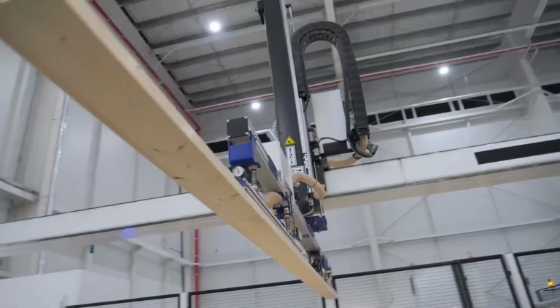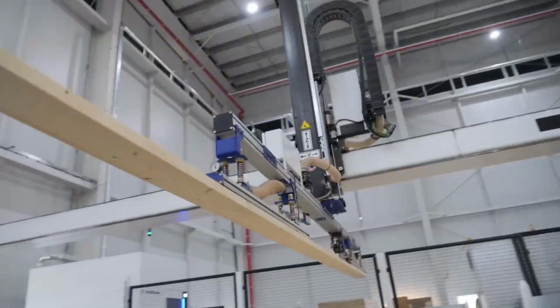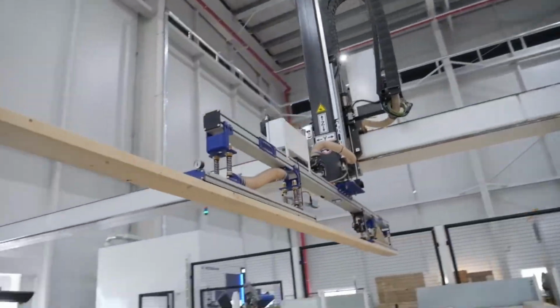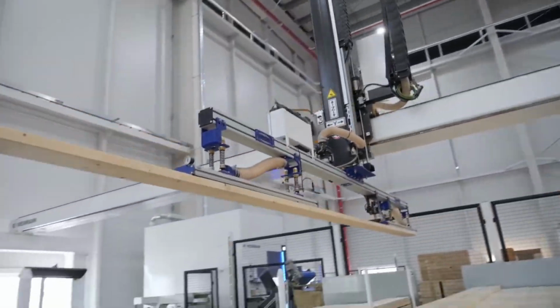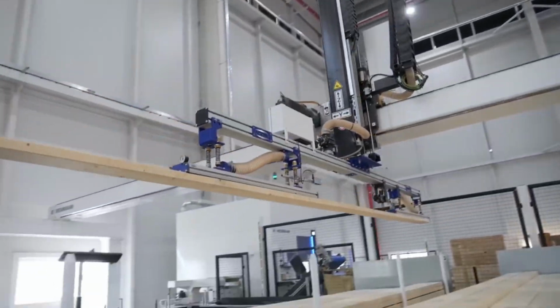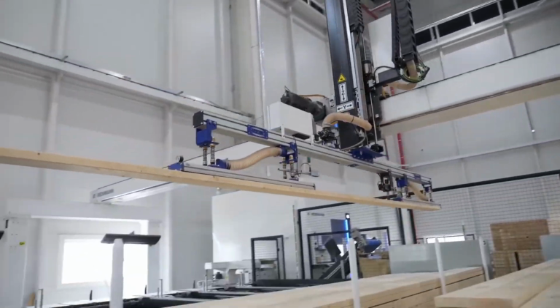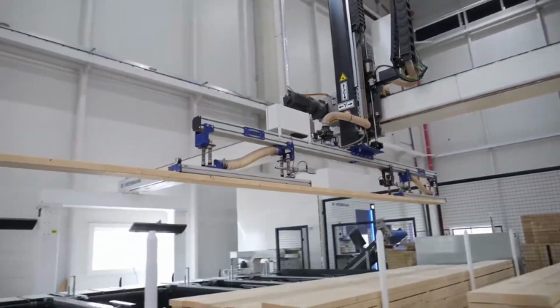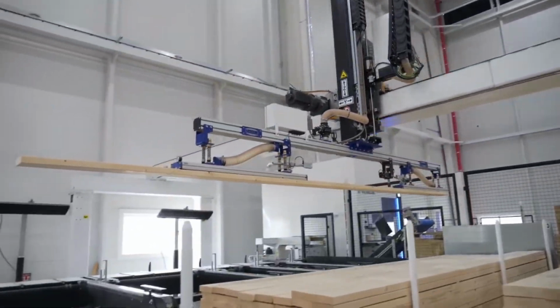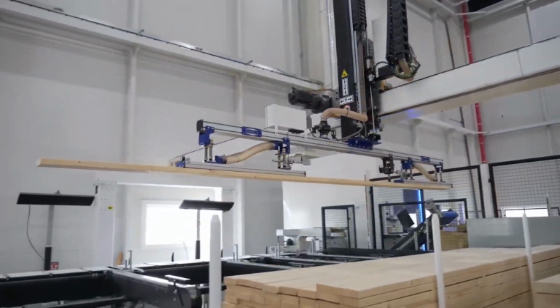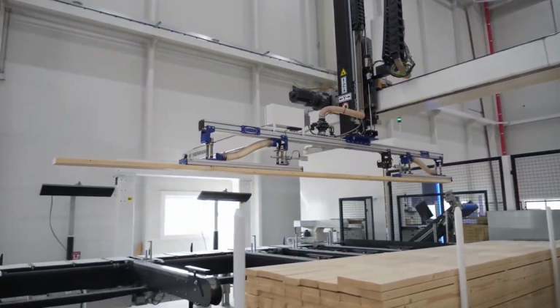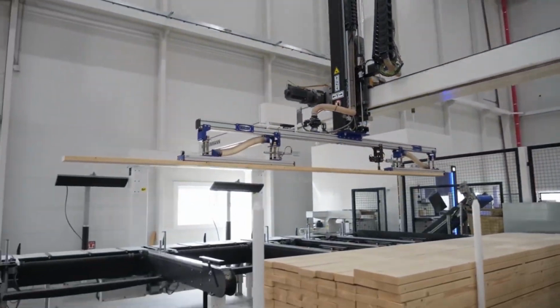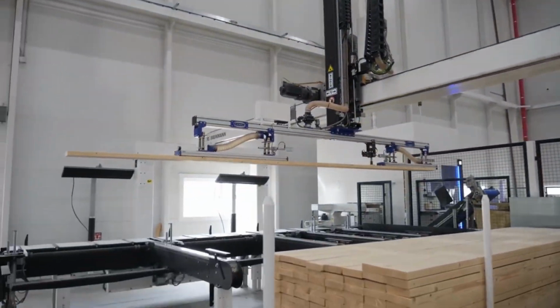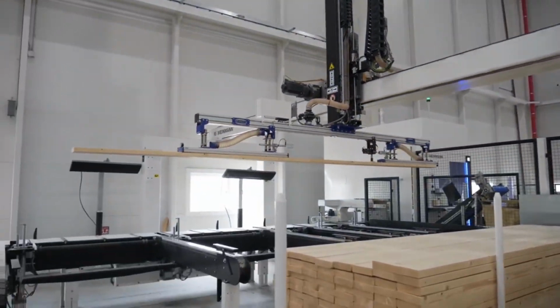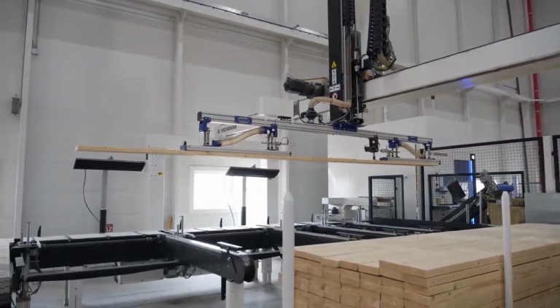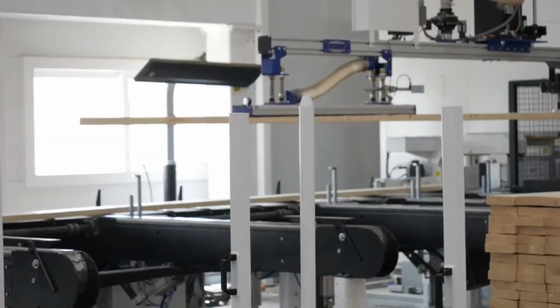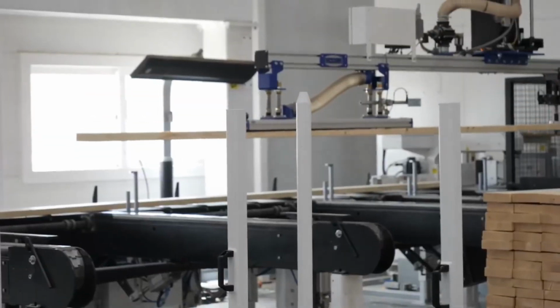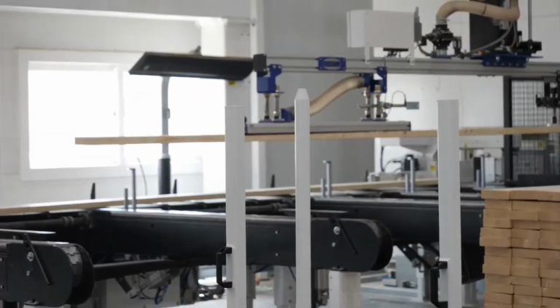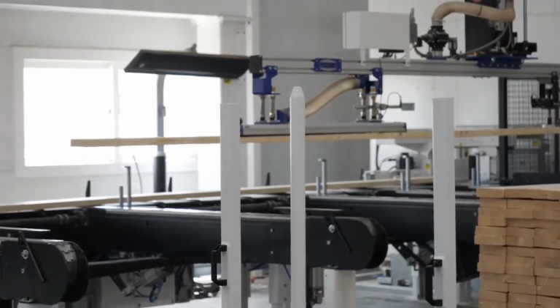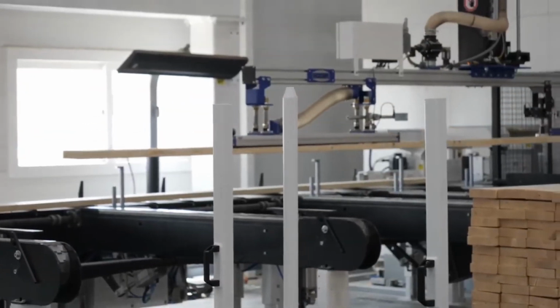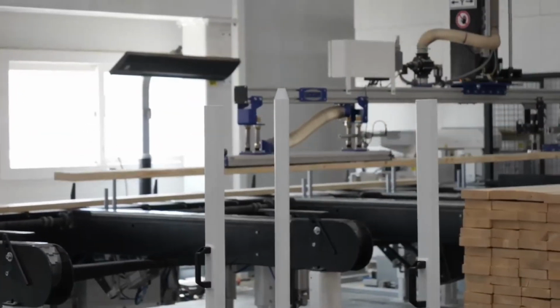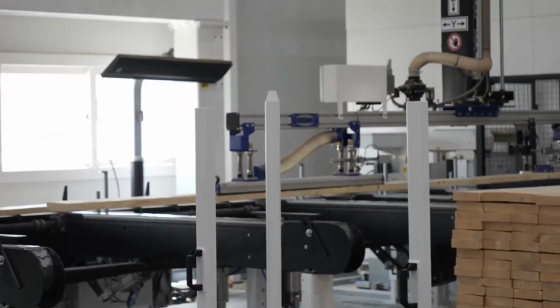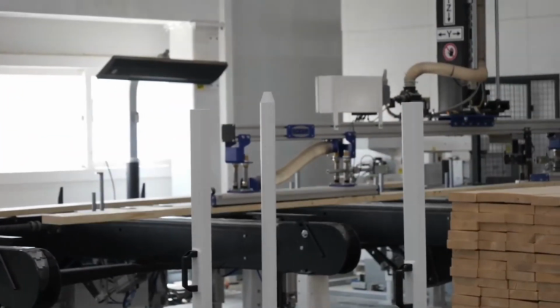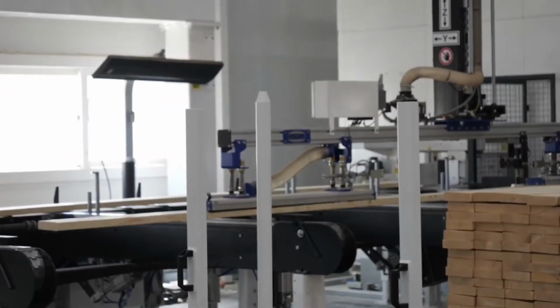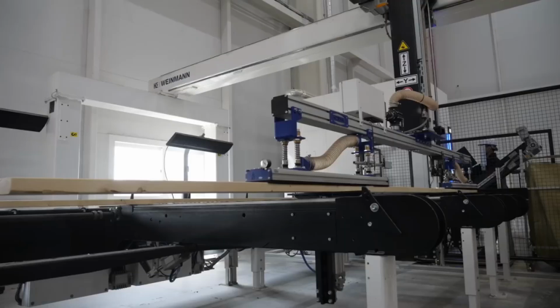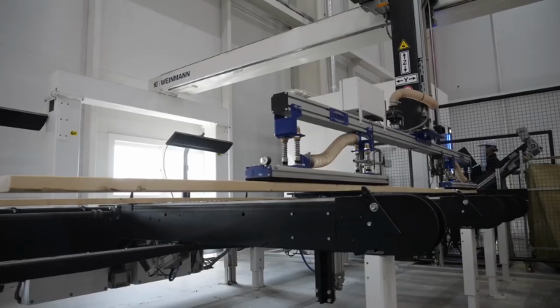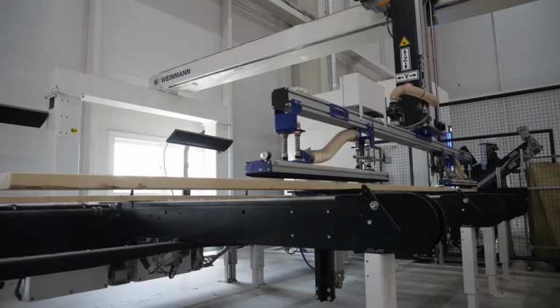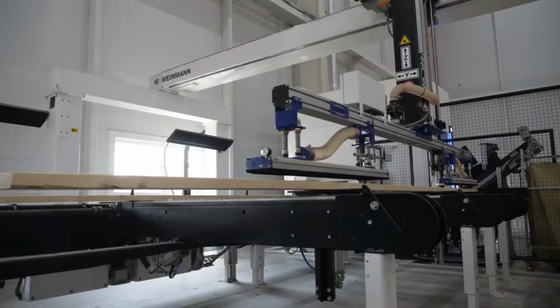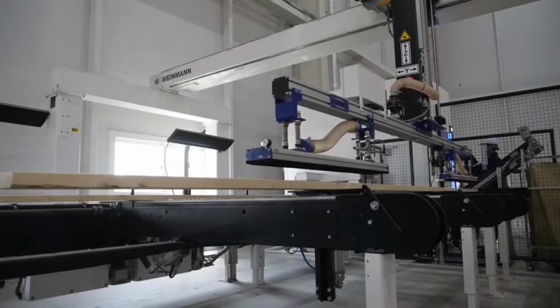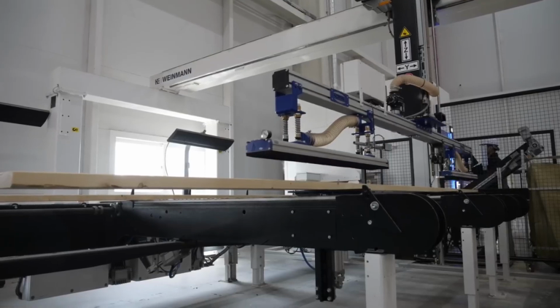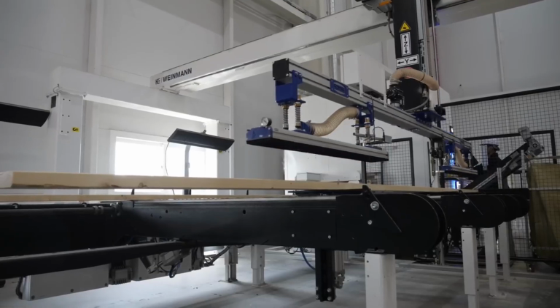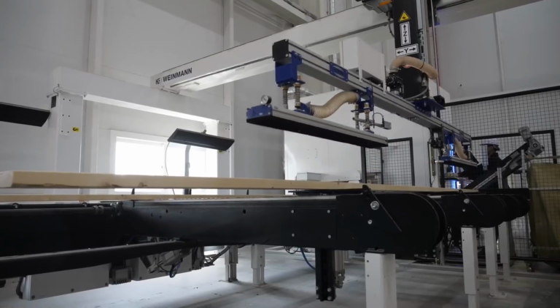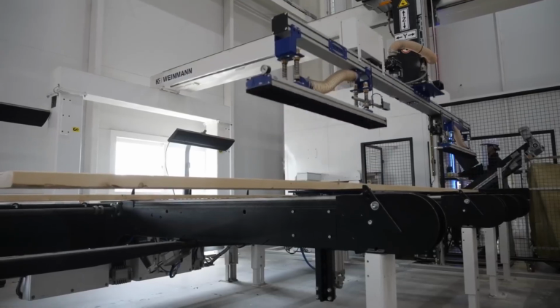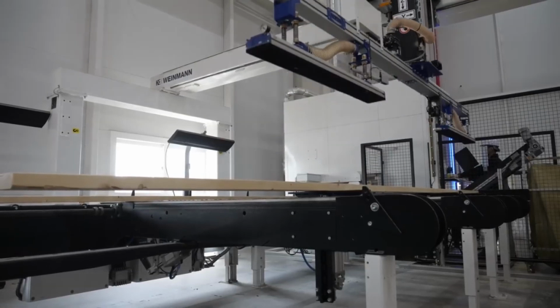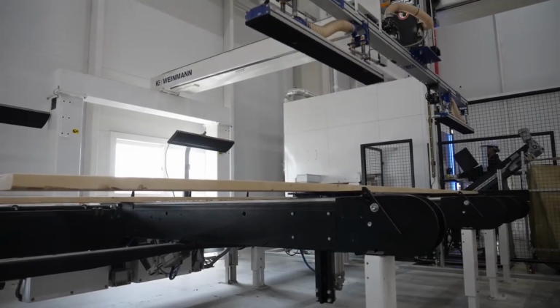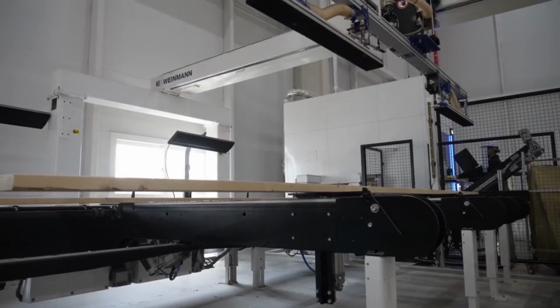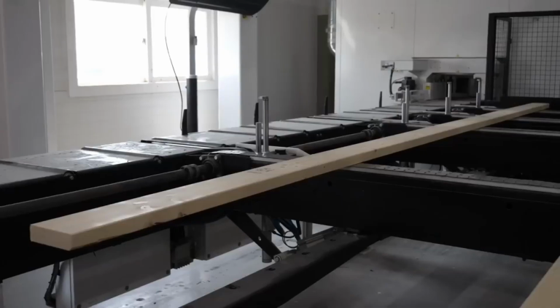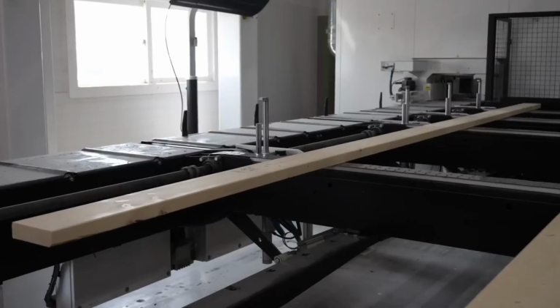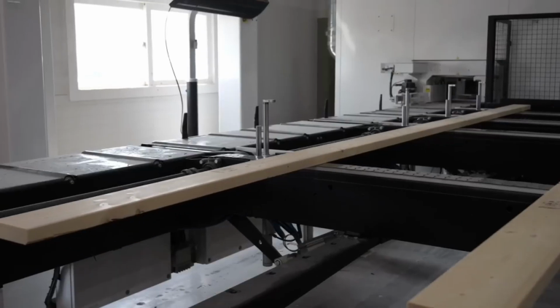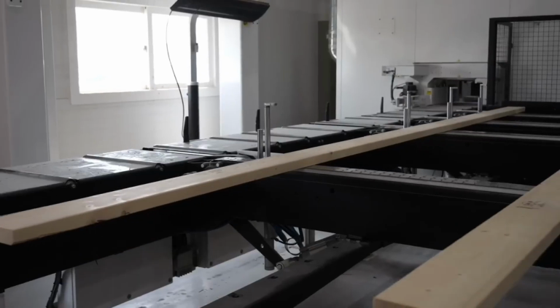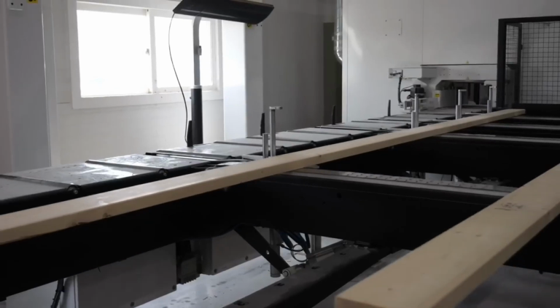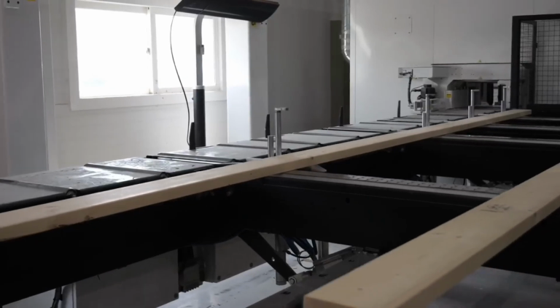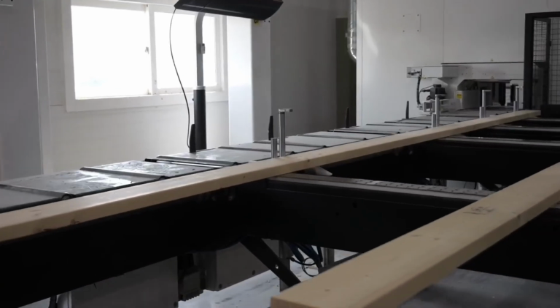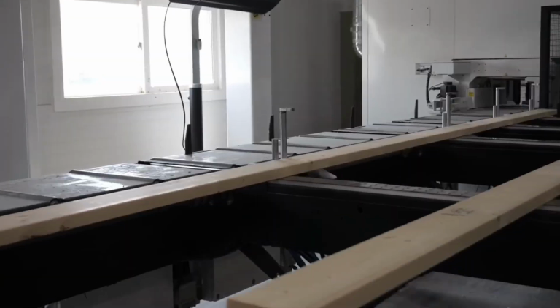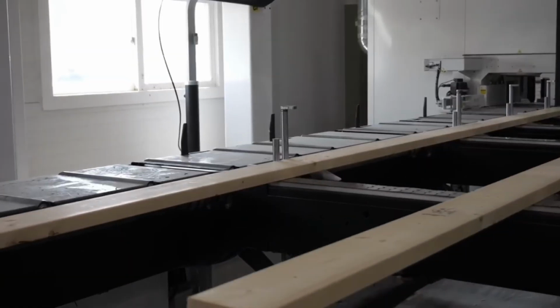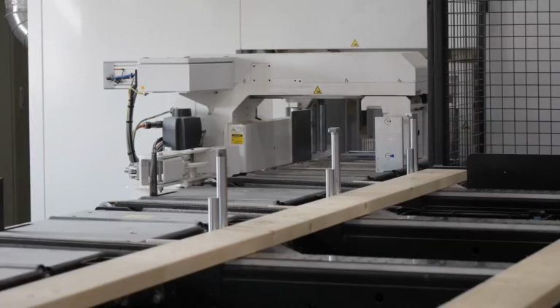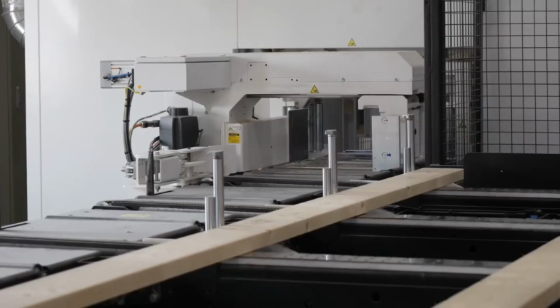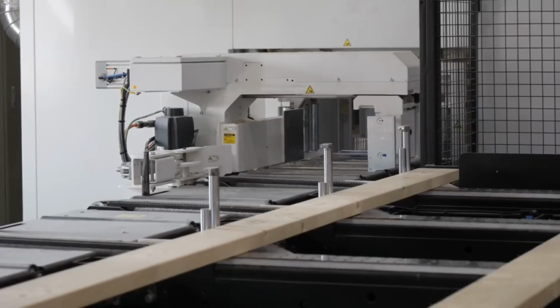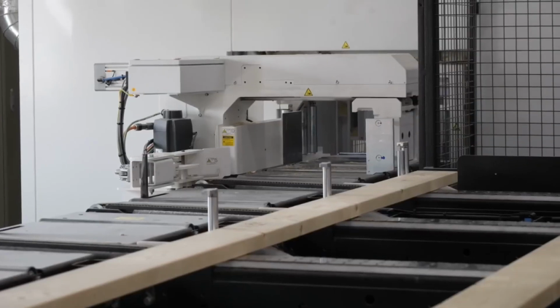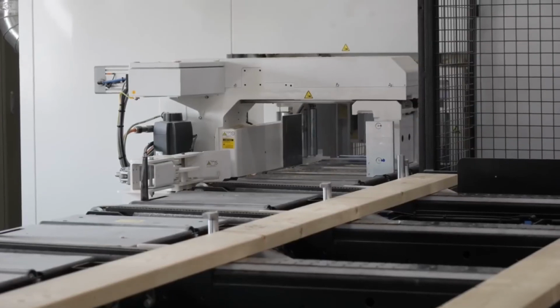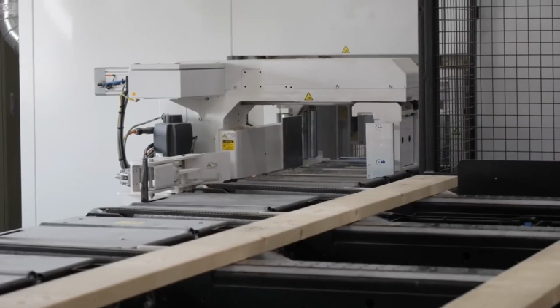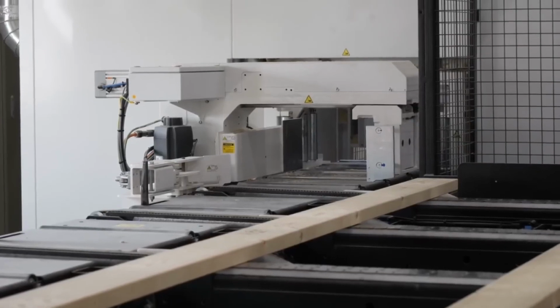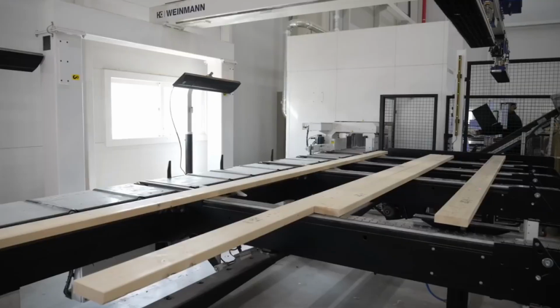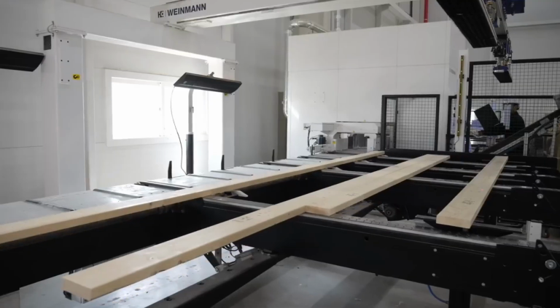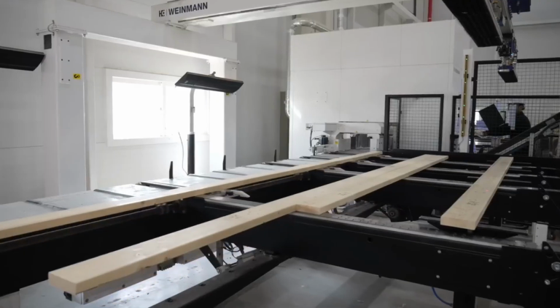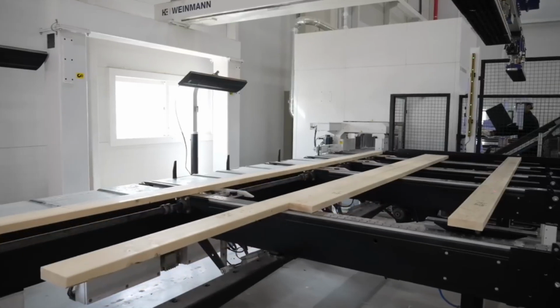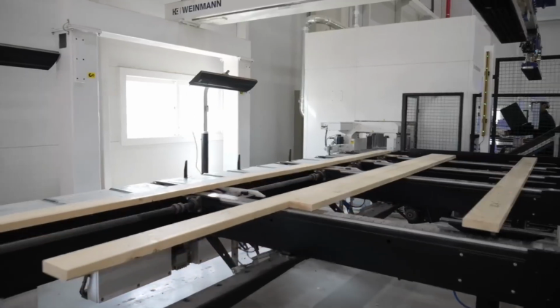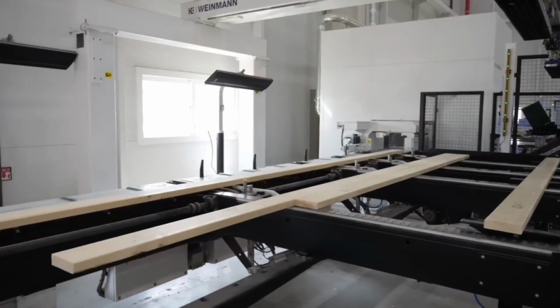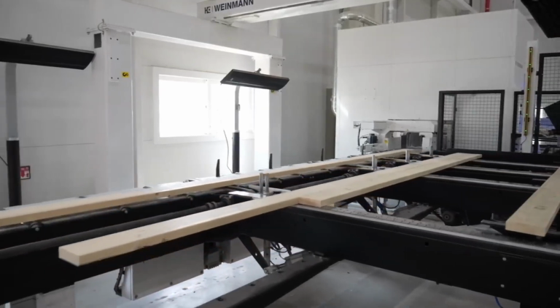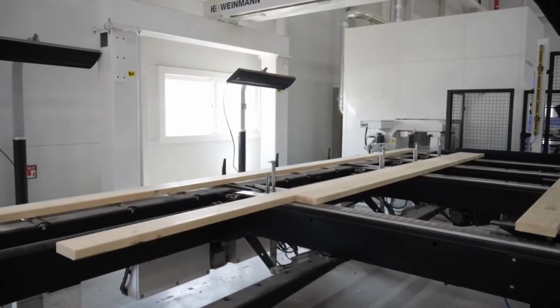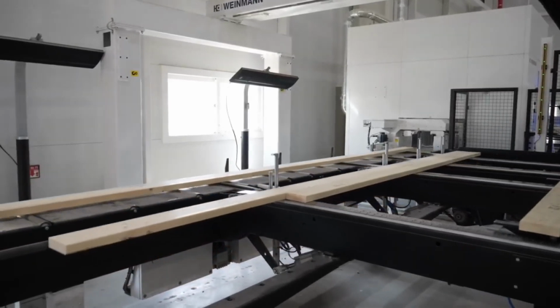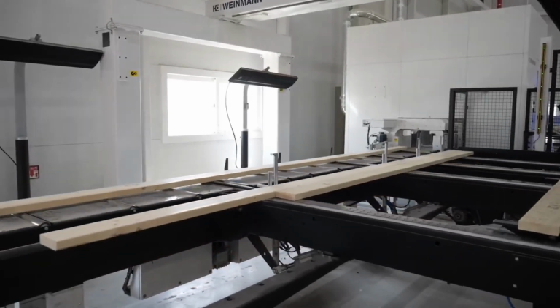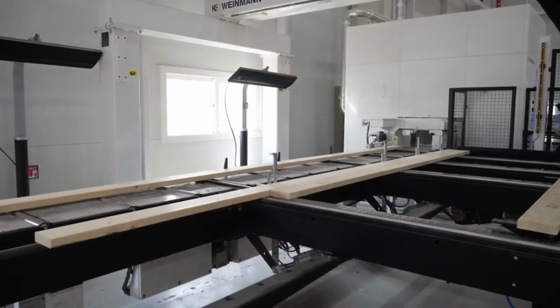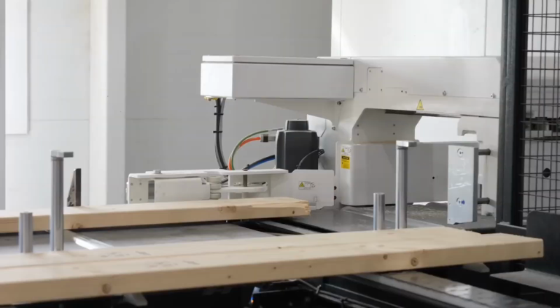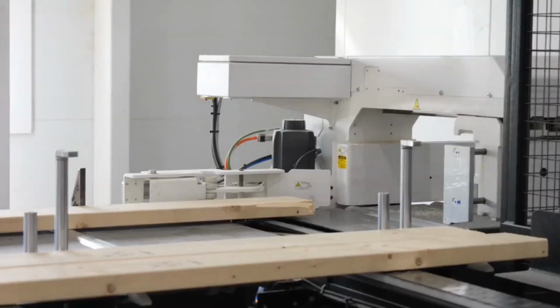The process begins with raw lumber. Robotic arms grip each piece, measure it with precision, and feed it into the cutting line.